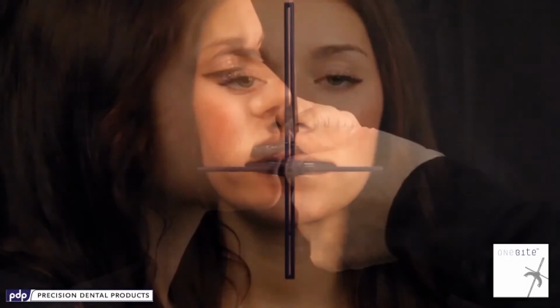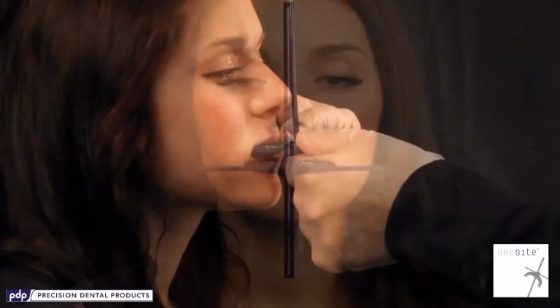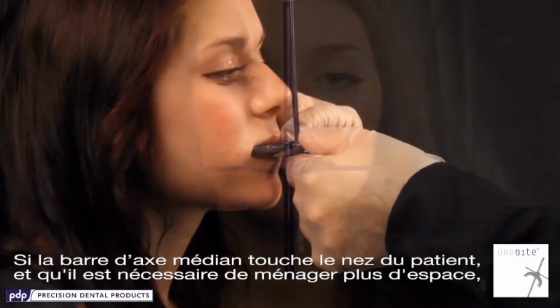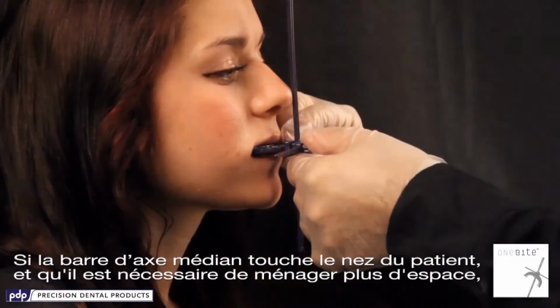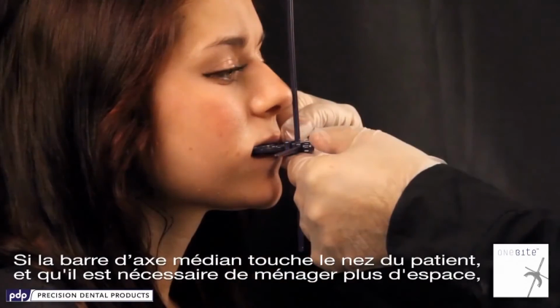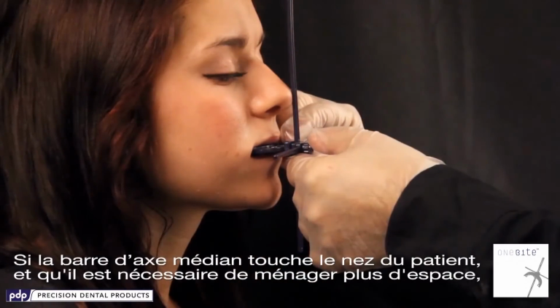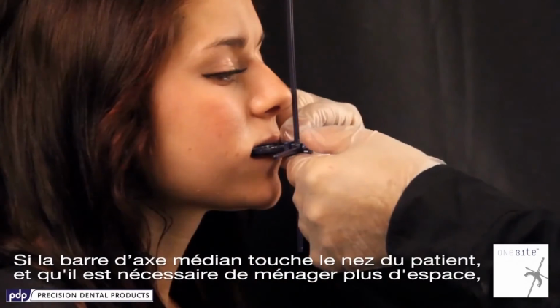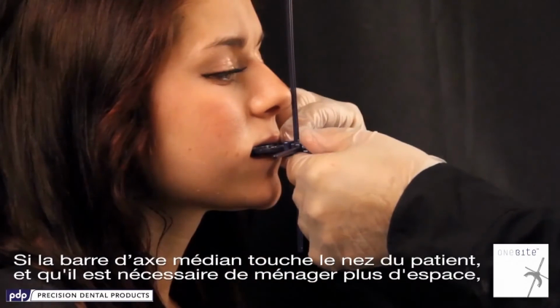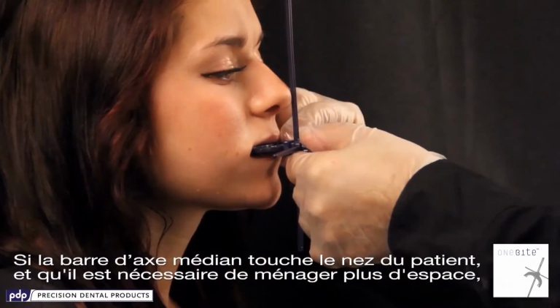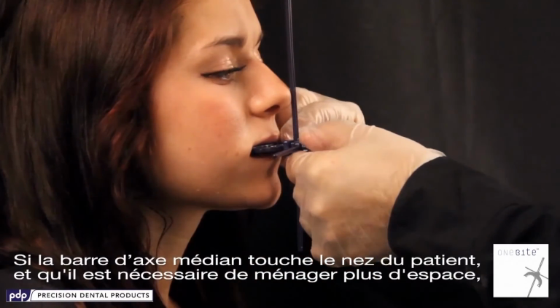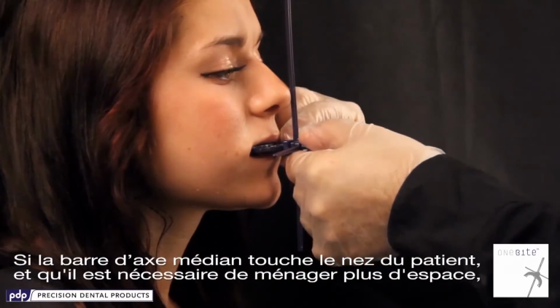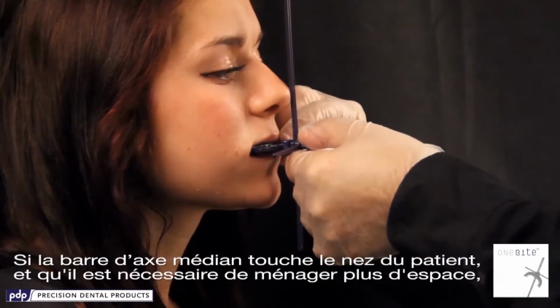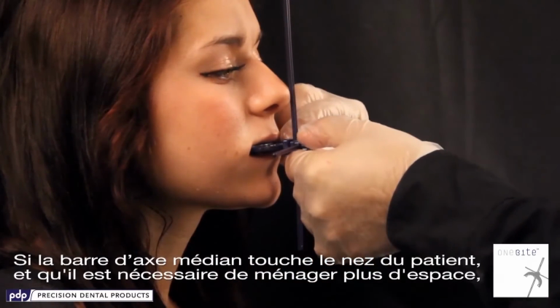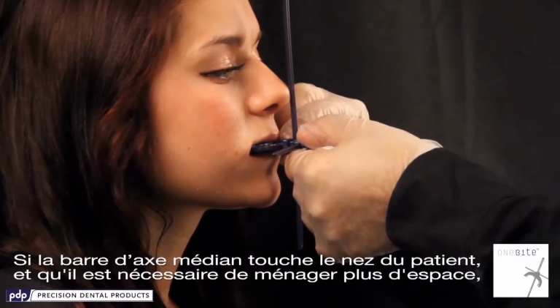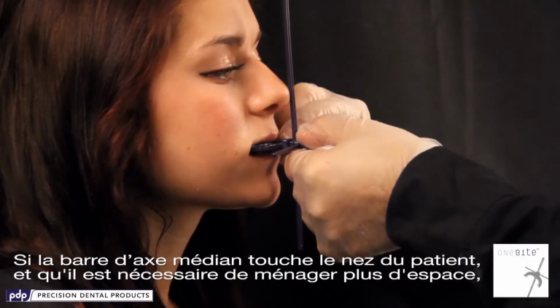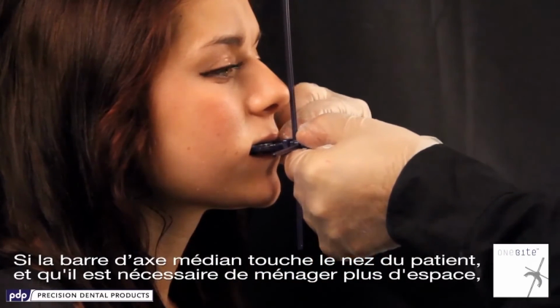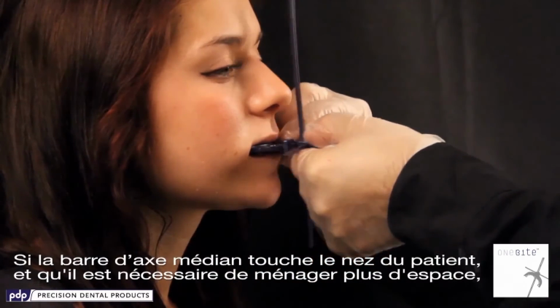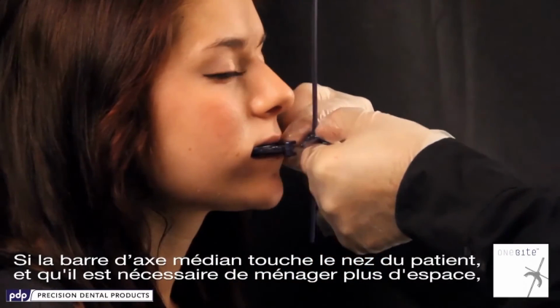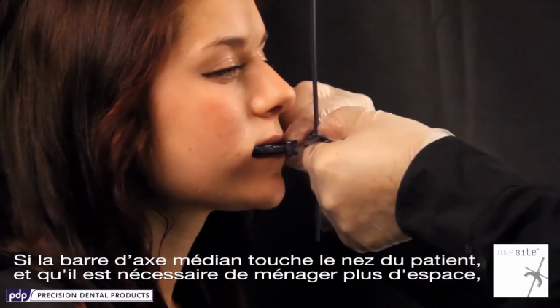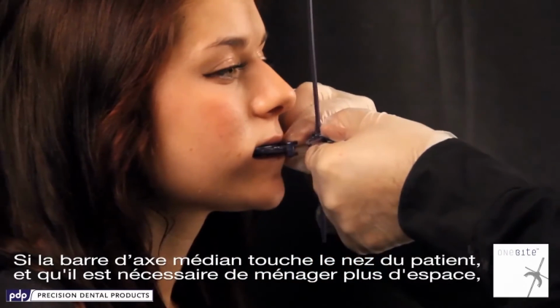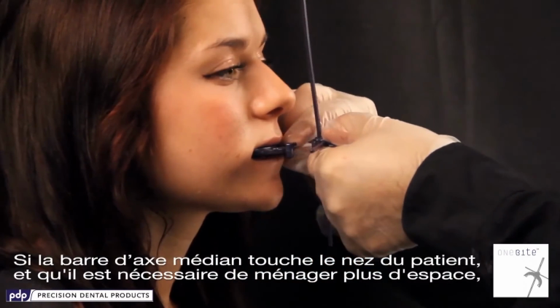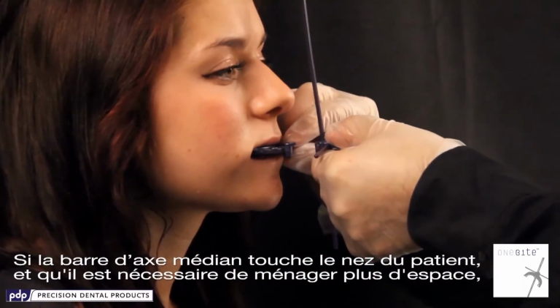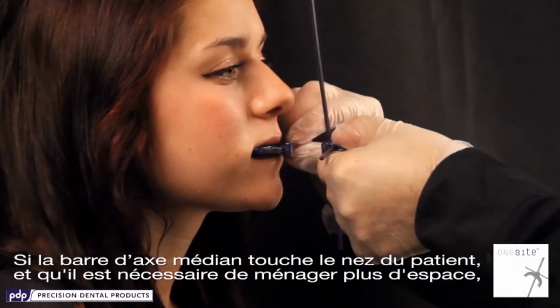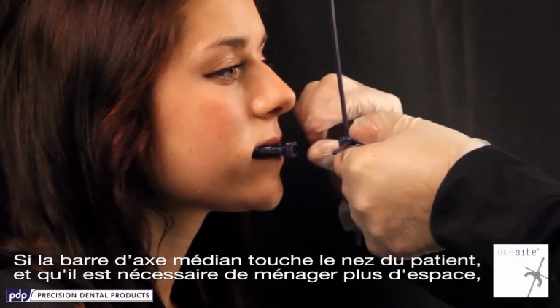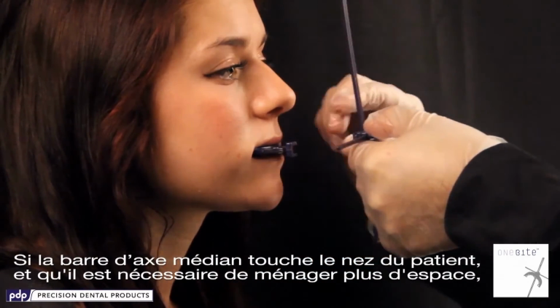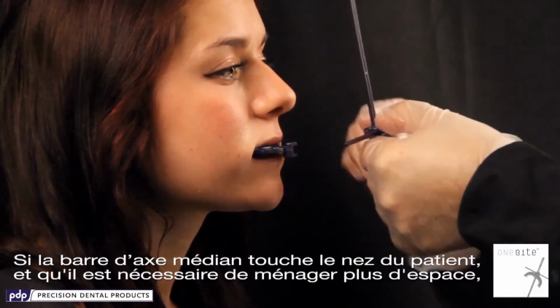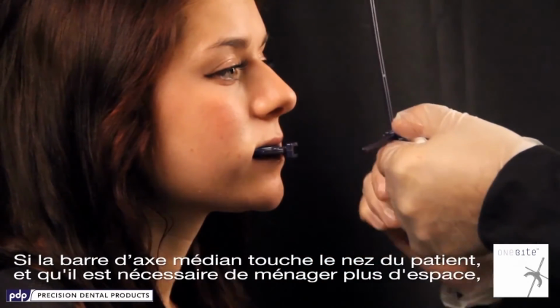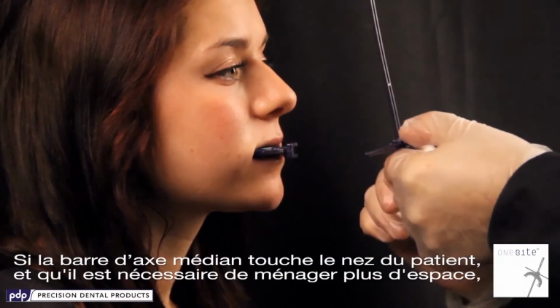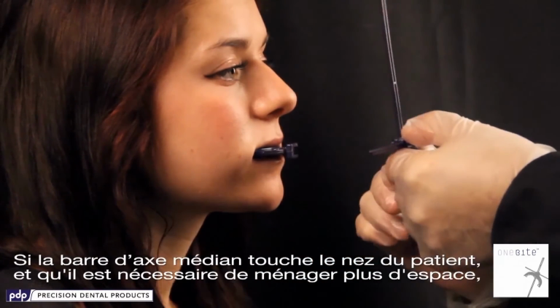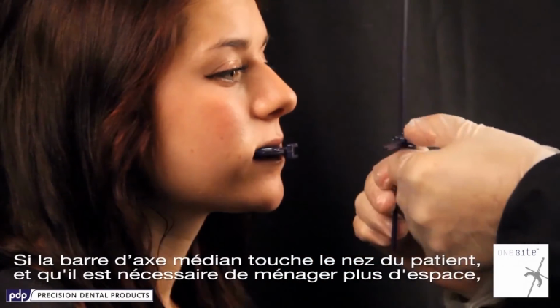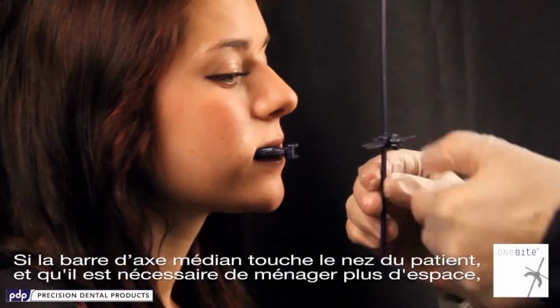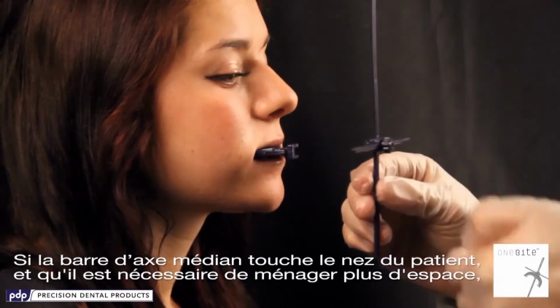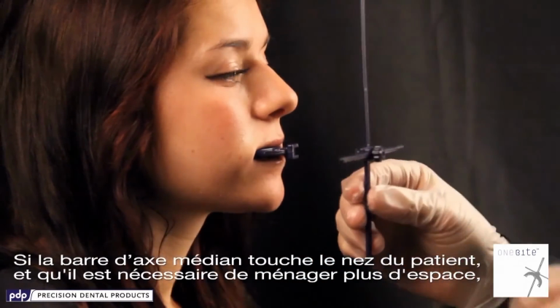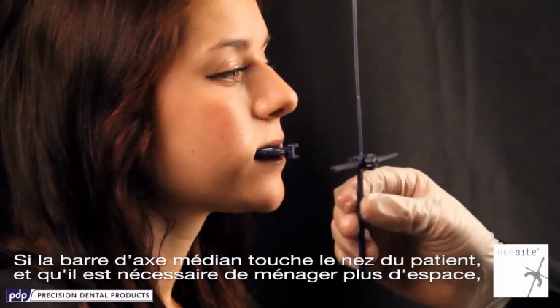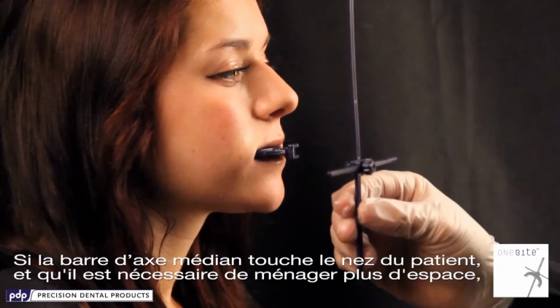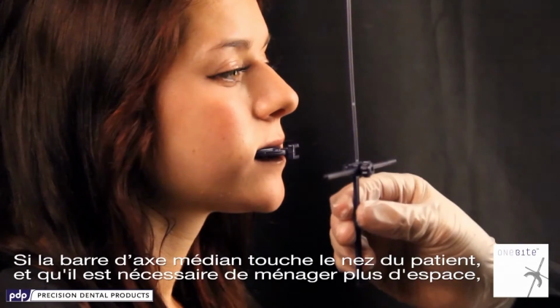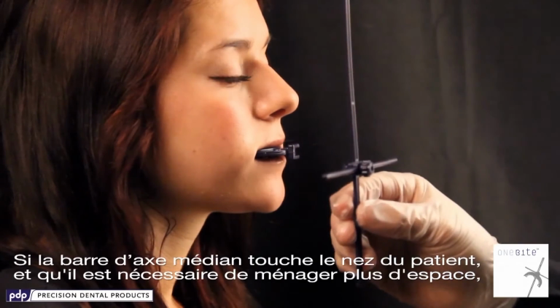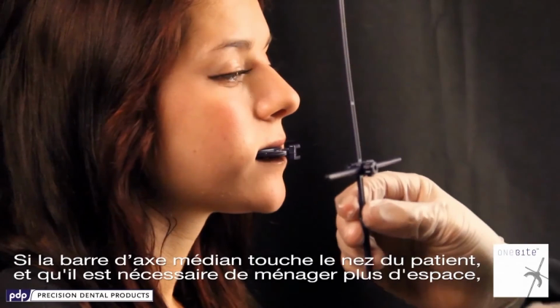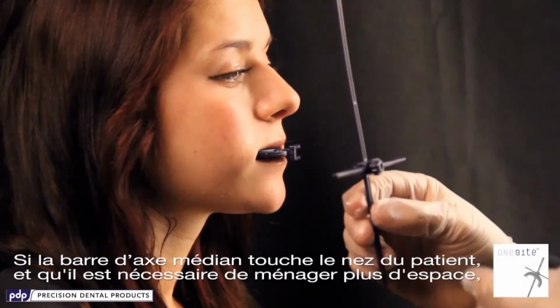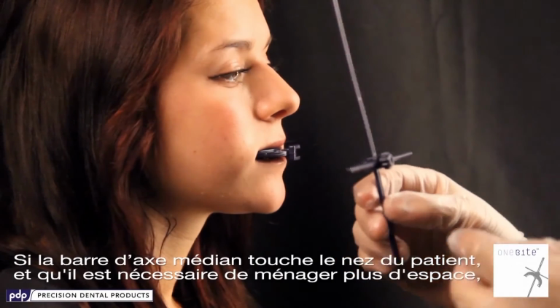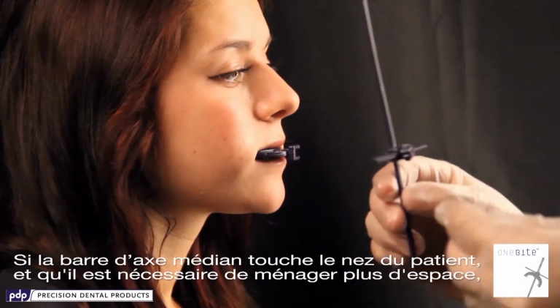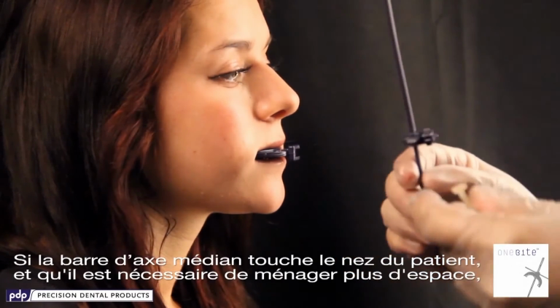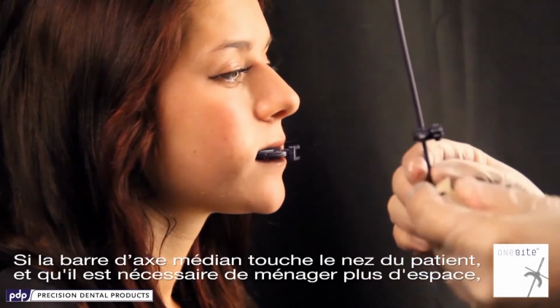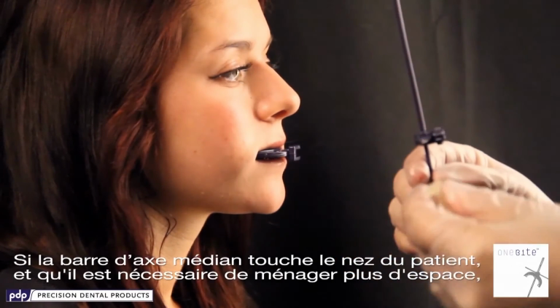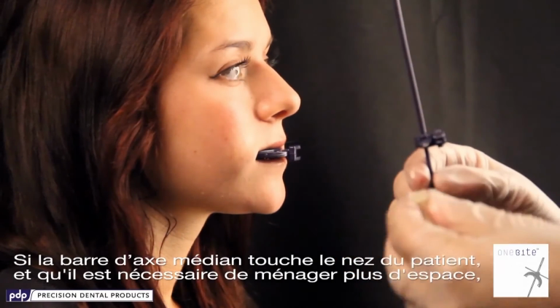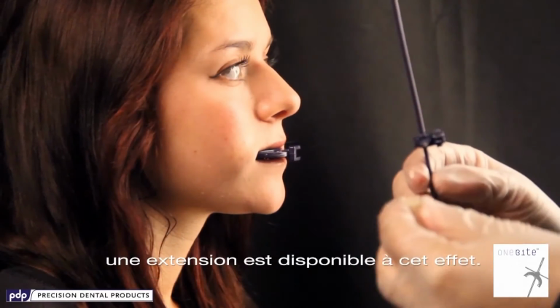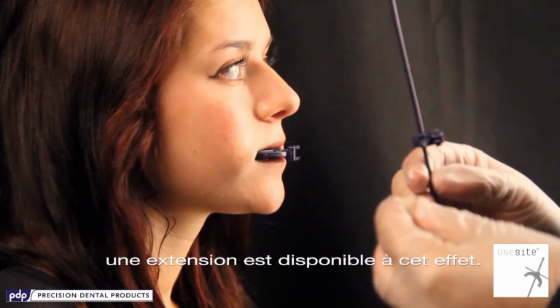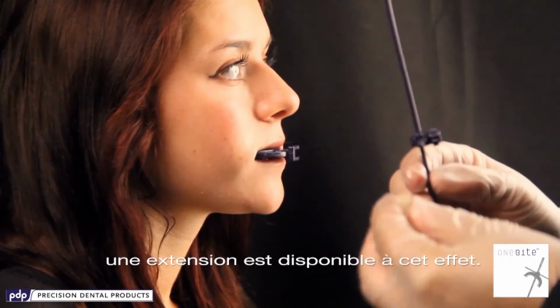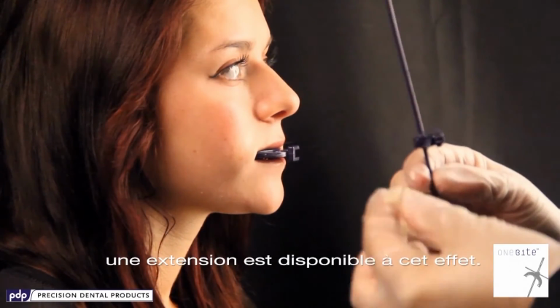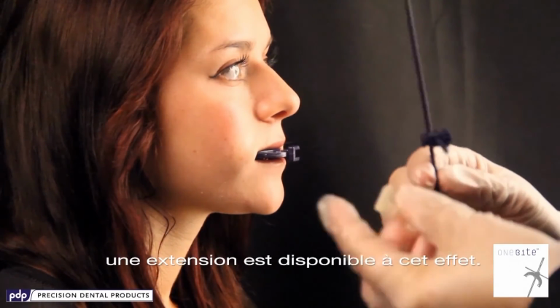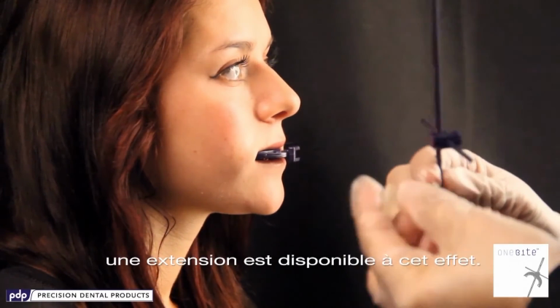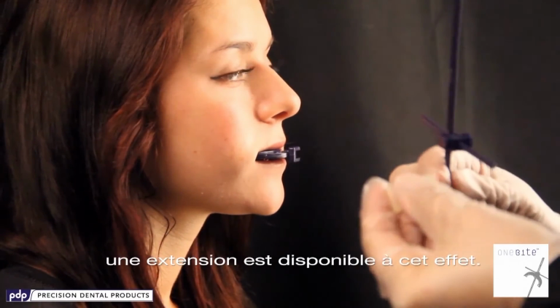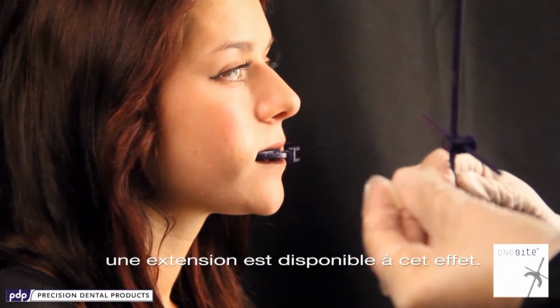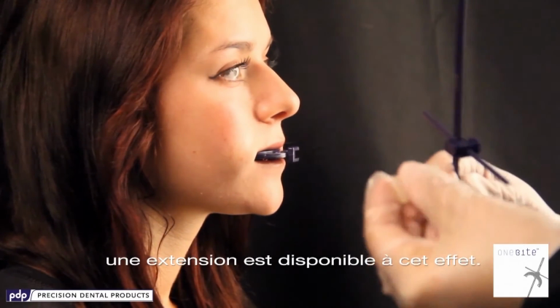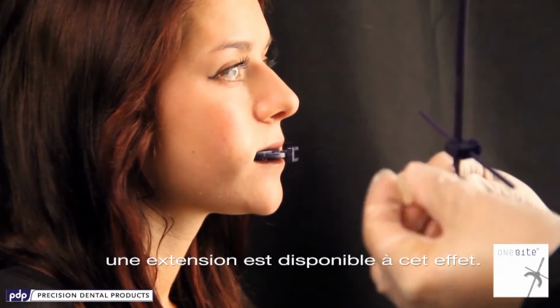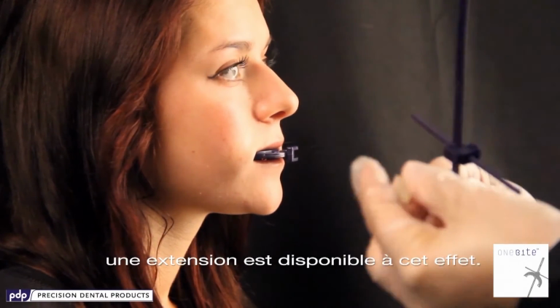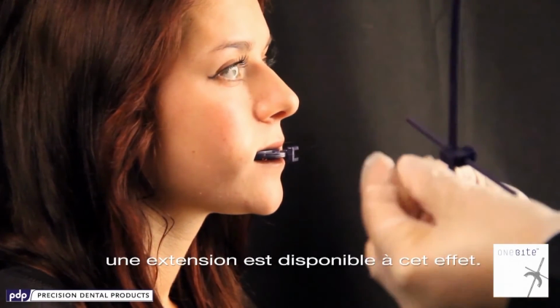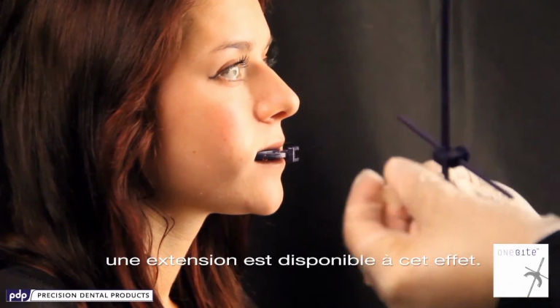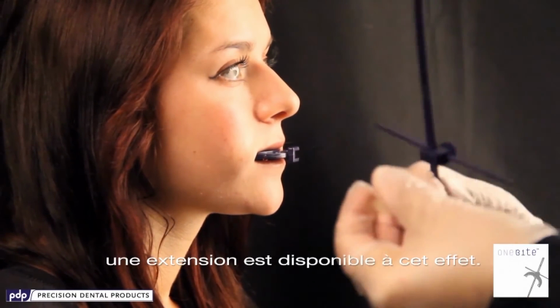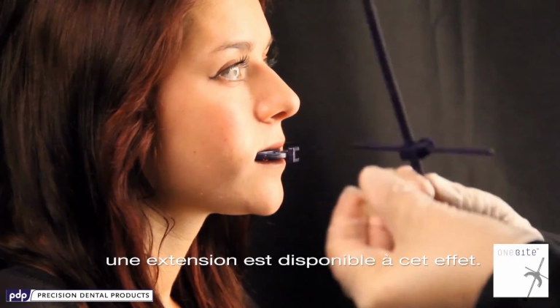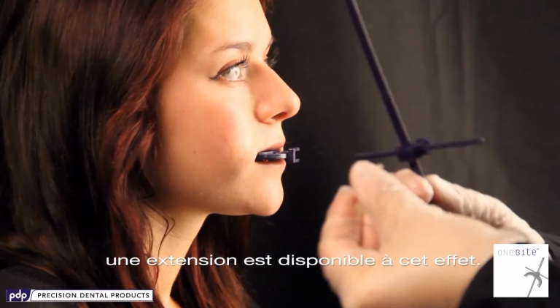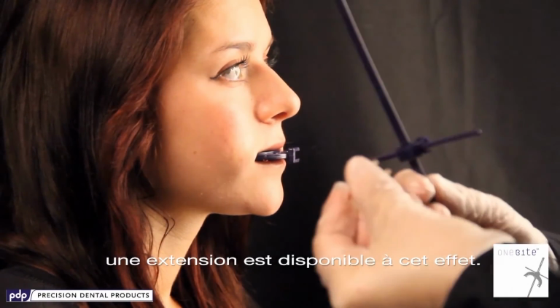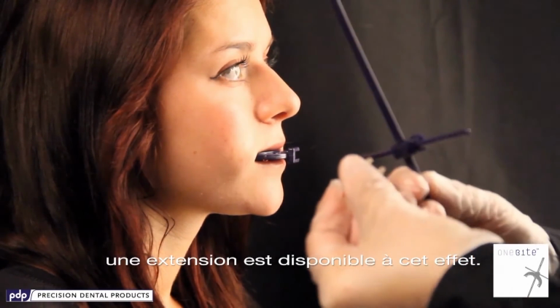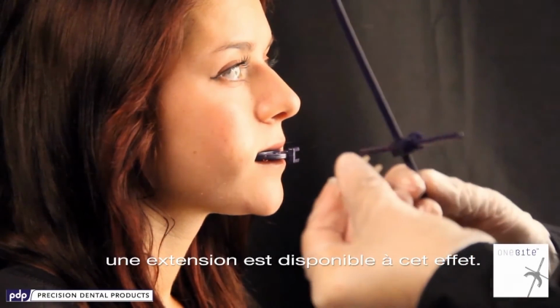If for some reason the midline axis bar is touching the nose and you require more room, we have a nose extender that is available.